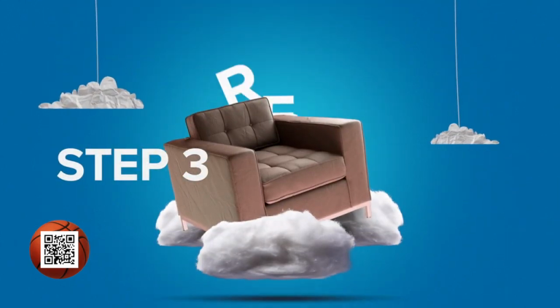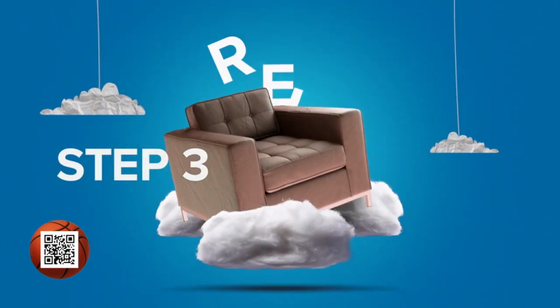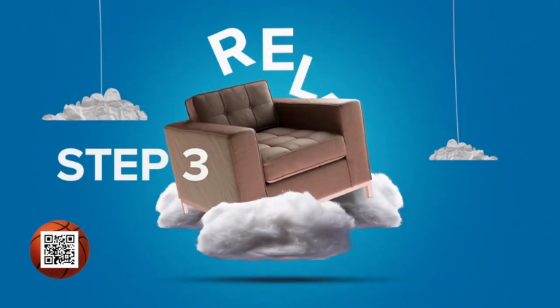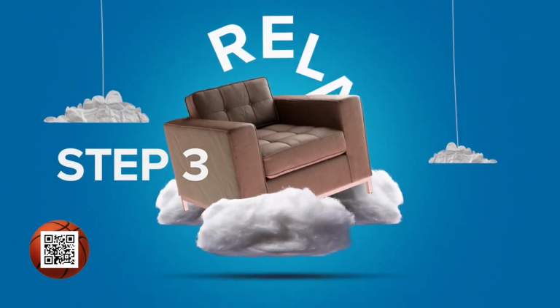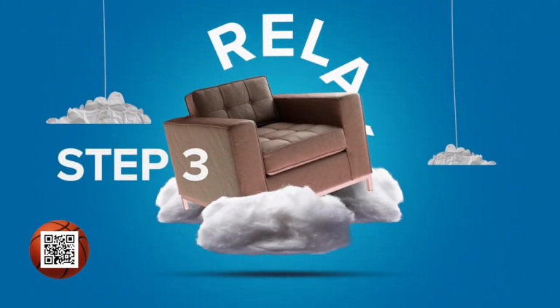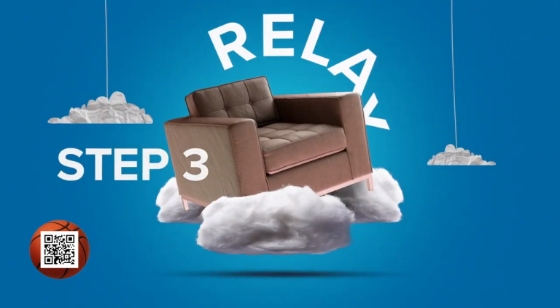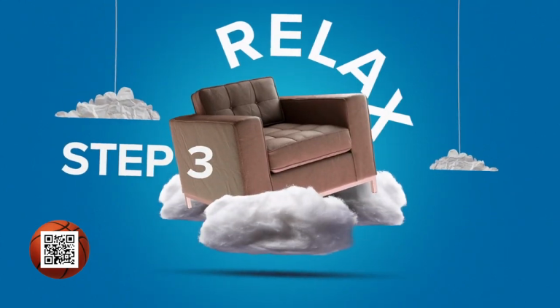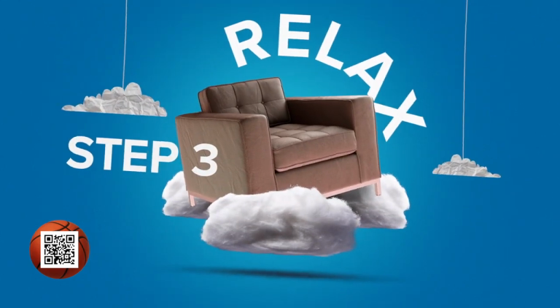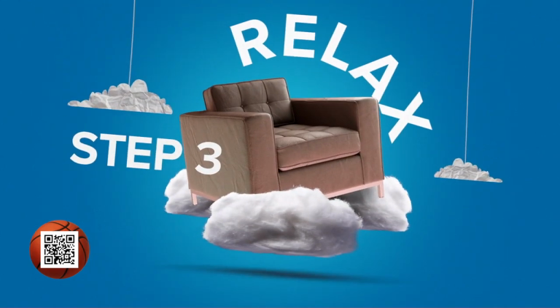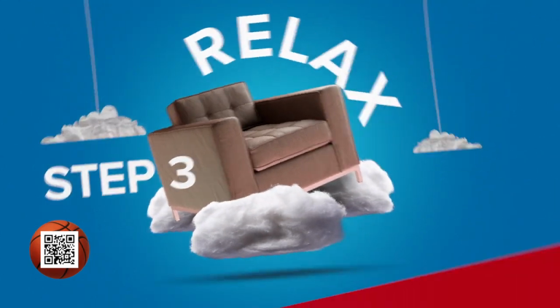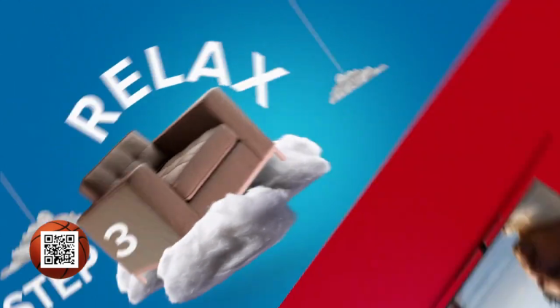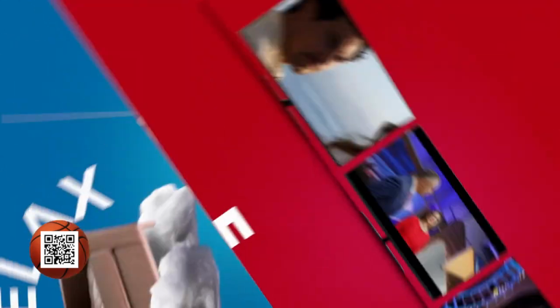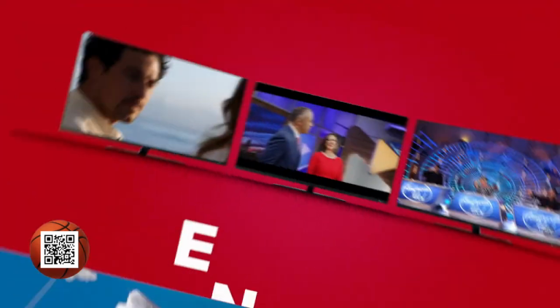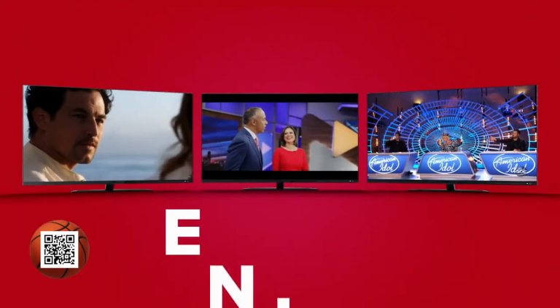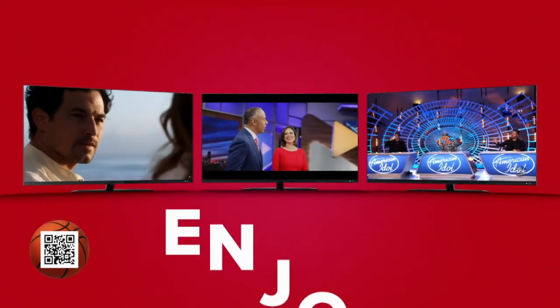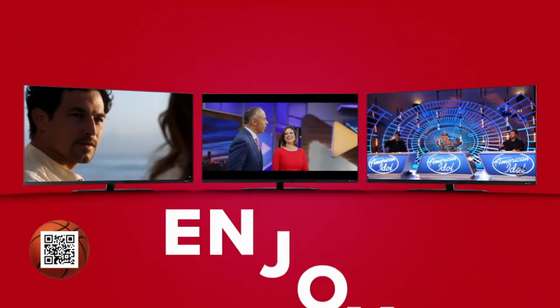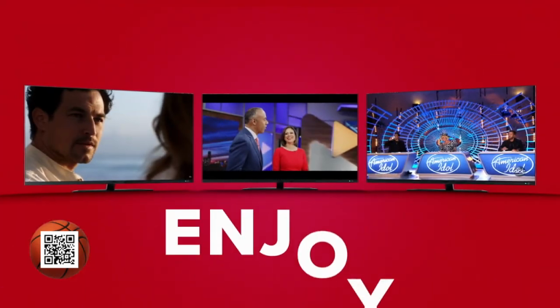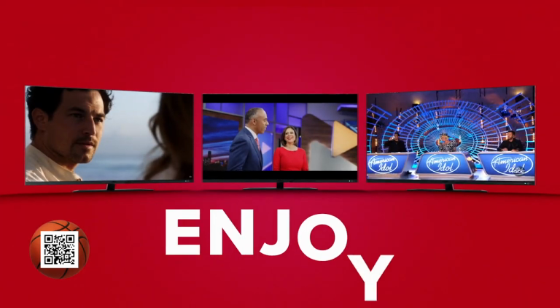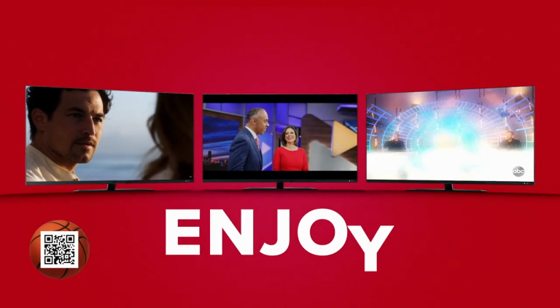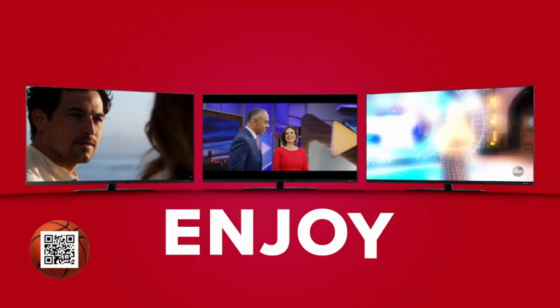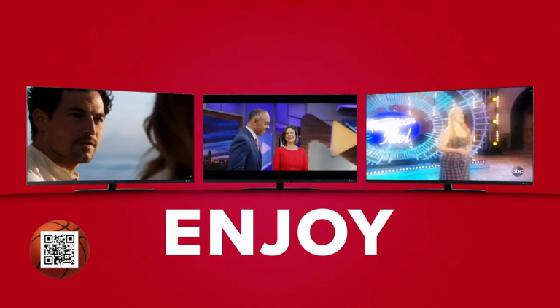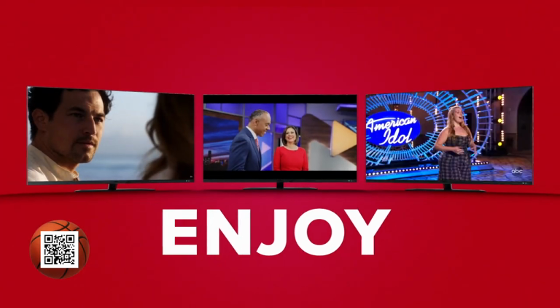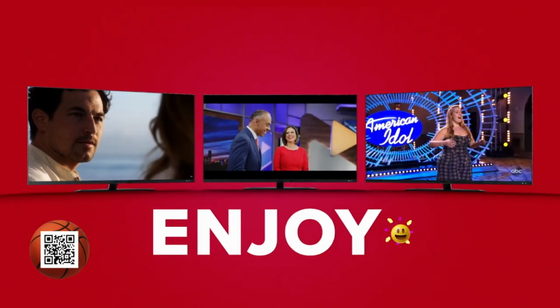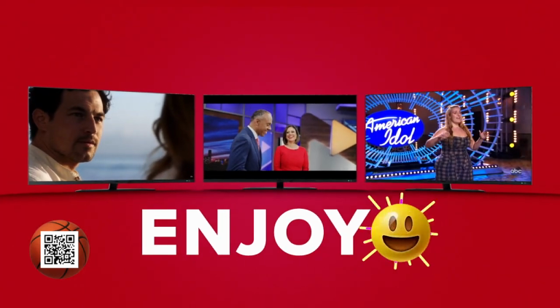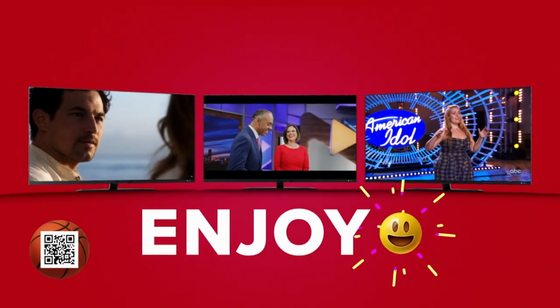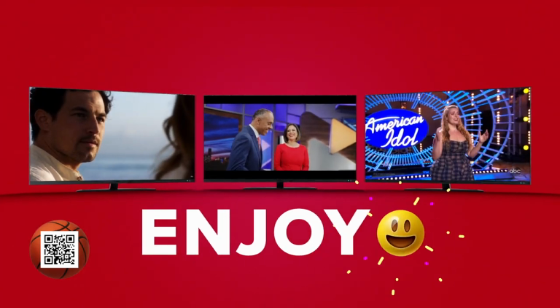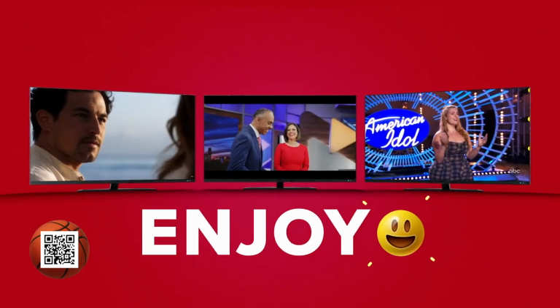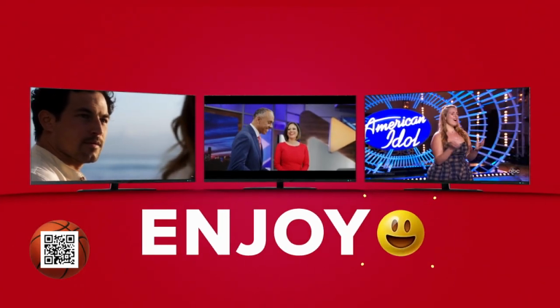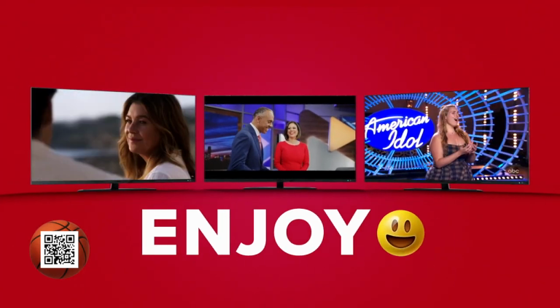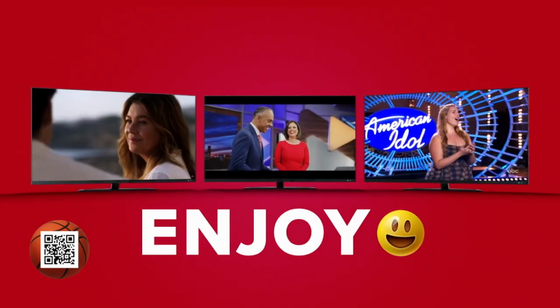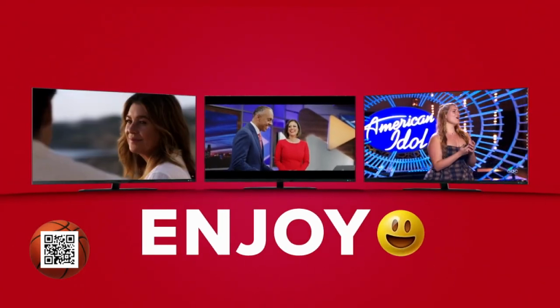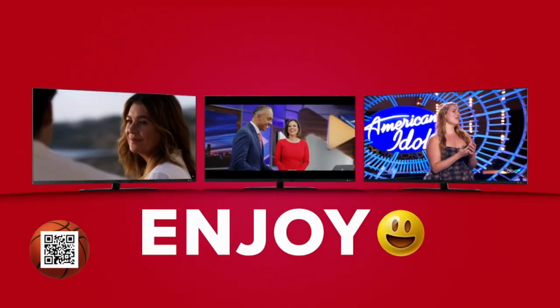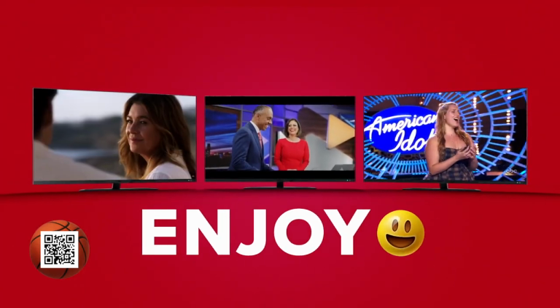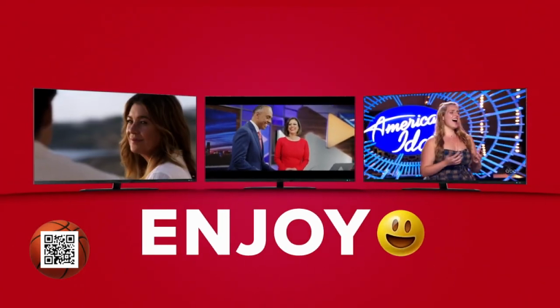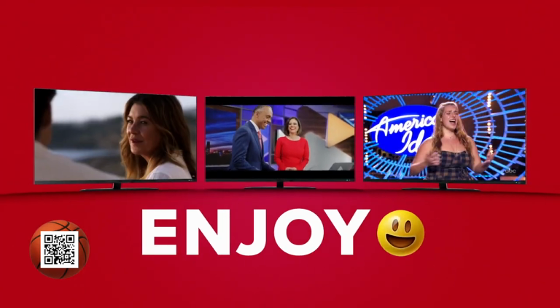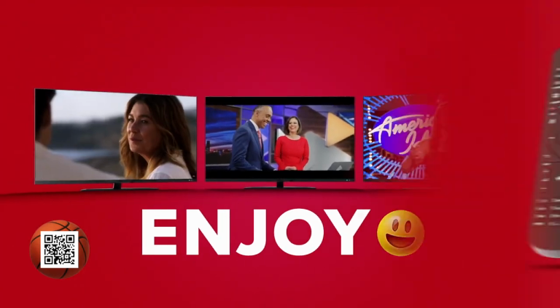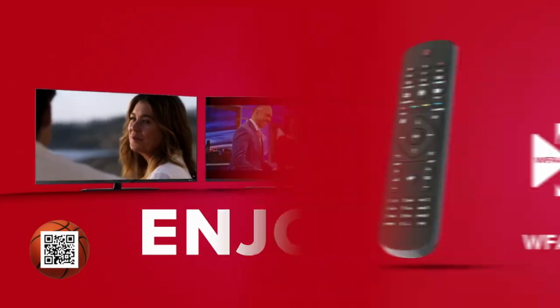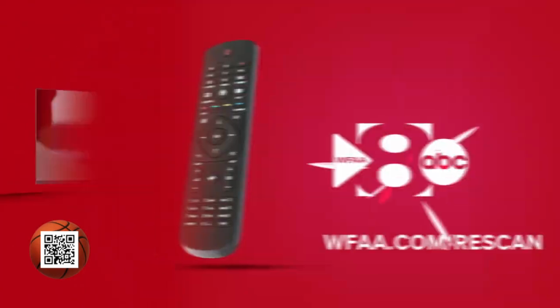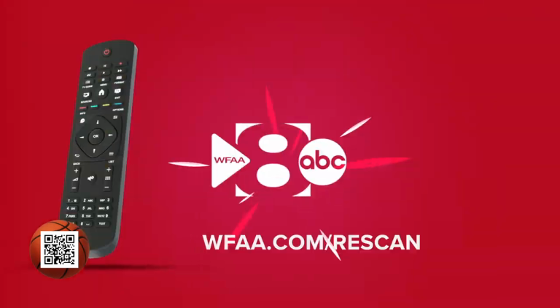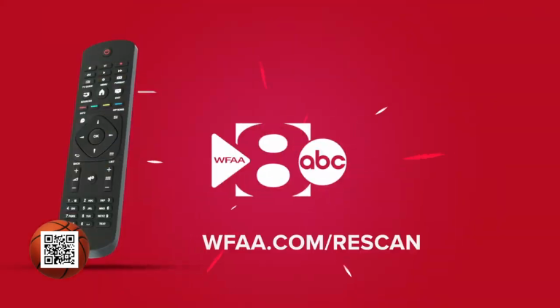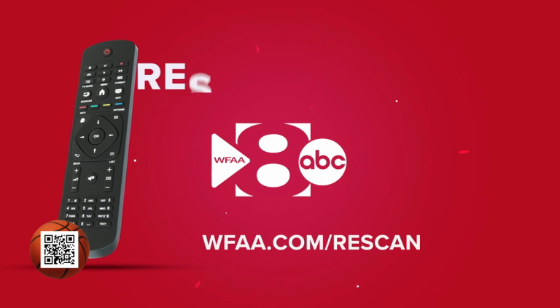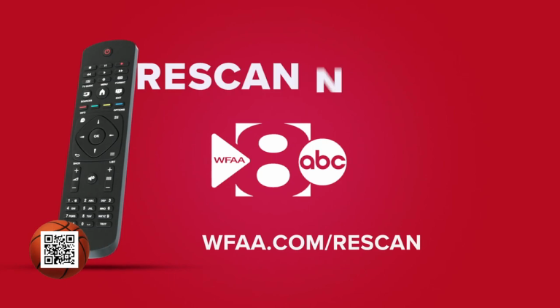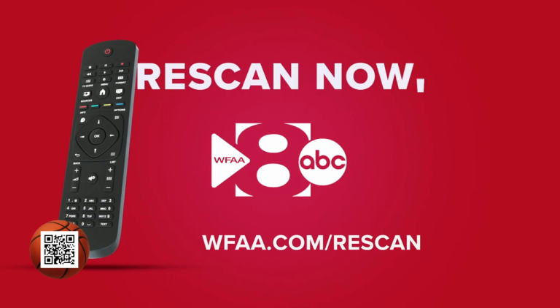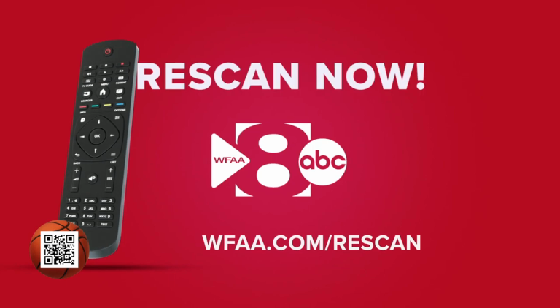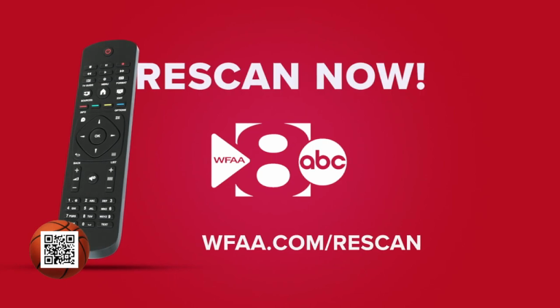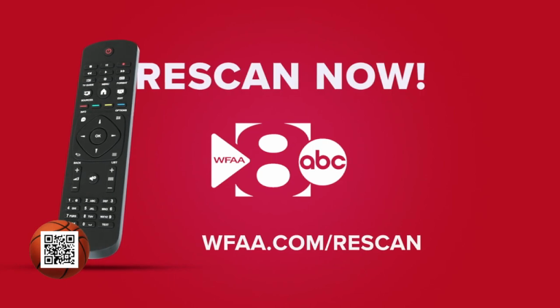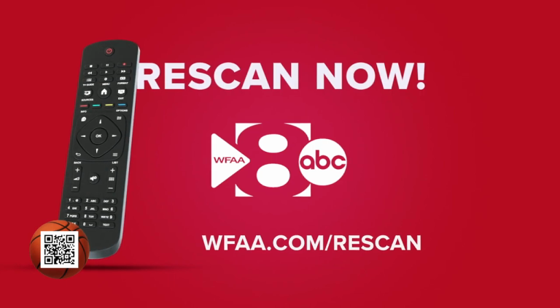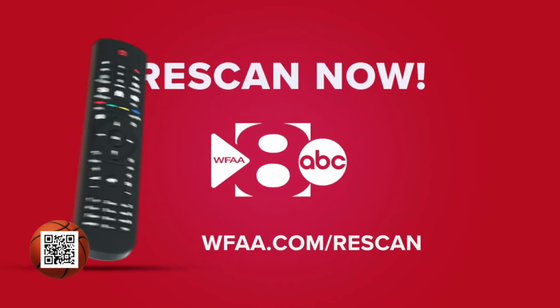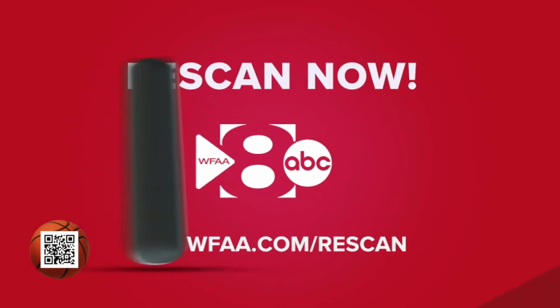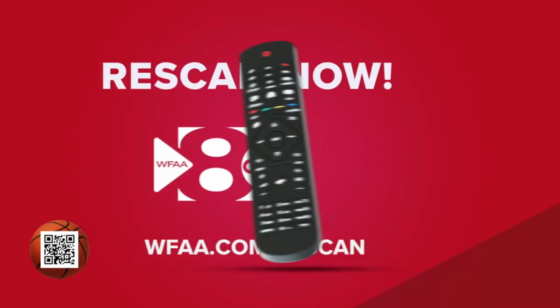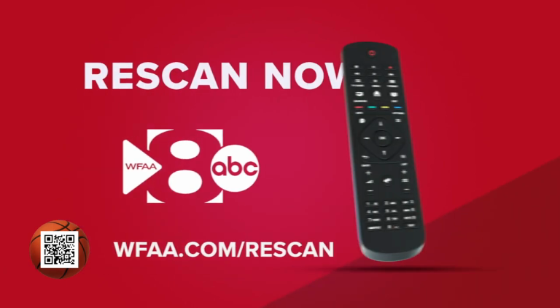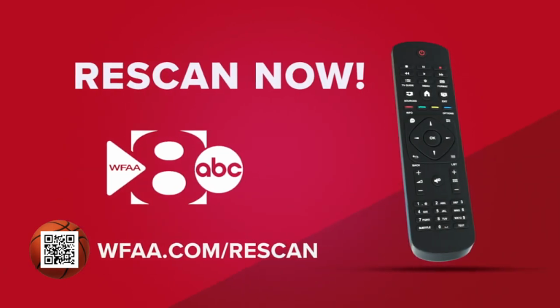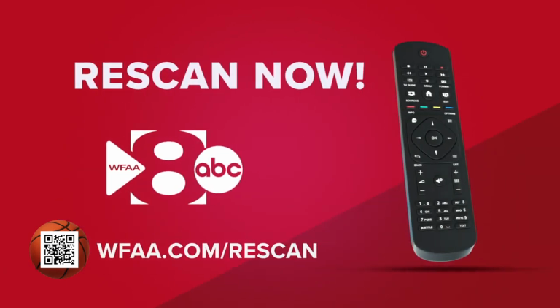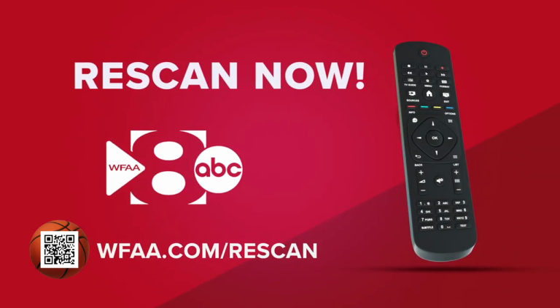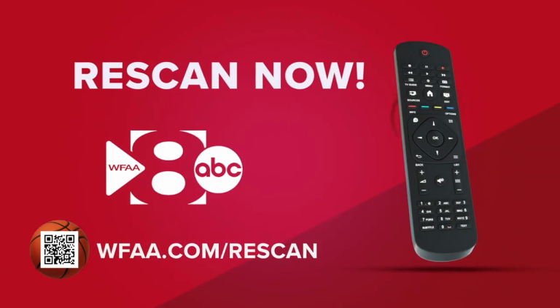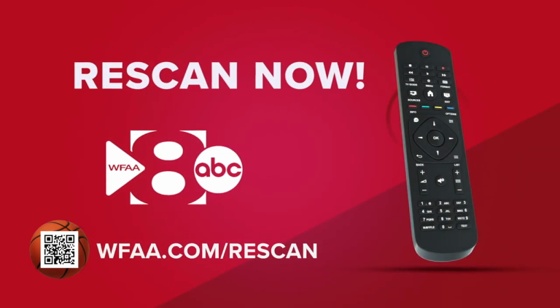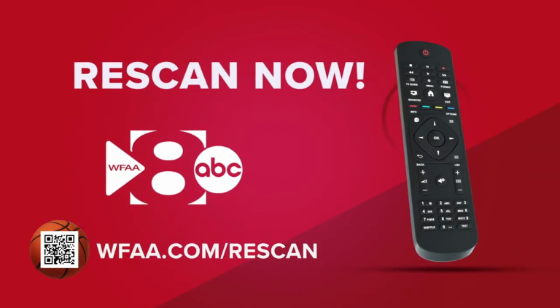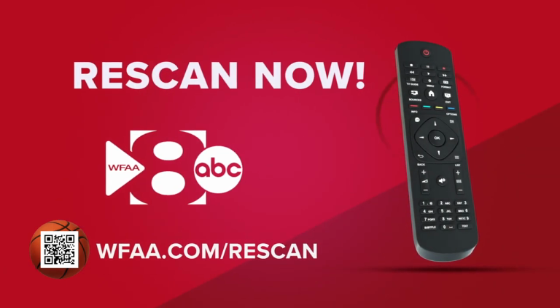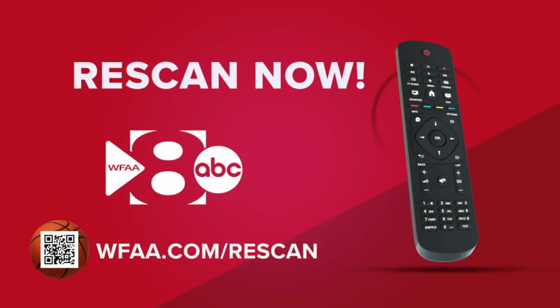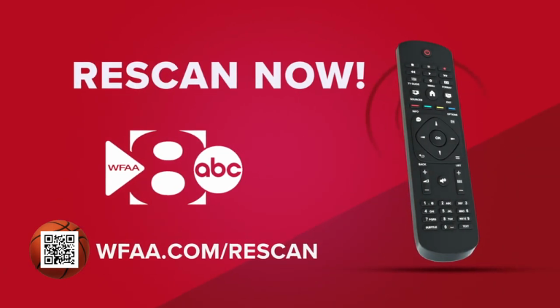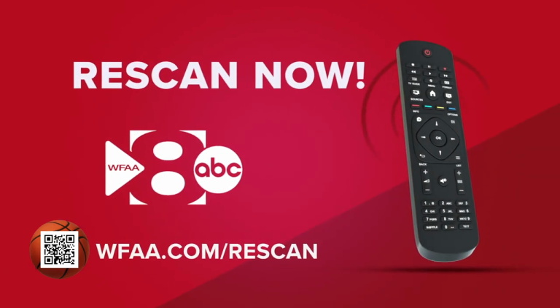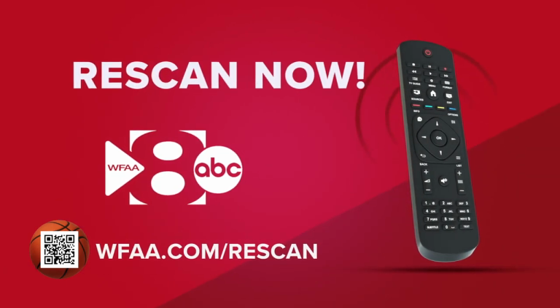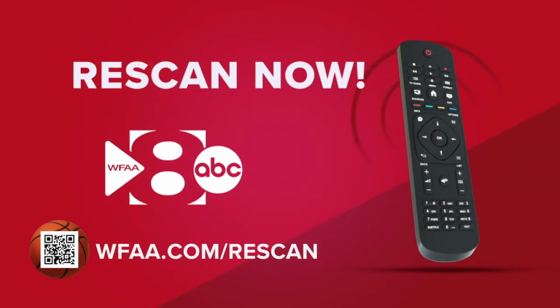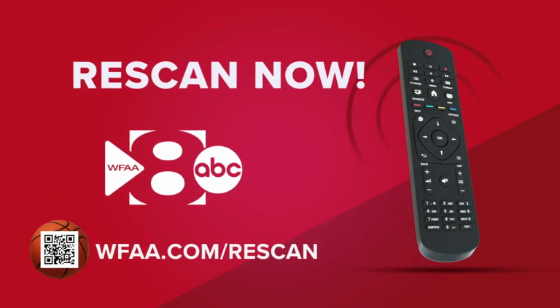Step three, relax and enjoy your favorite WFAA news and ABC shows. Just remember to re-scan and you won't miss a moment on WFAA and ABC.